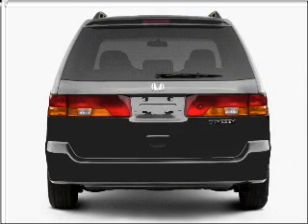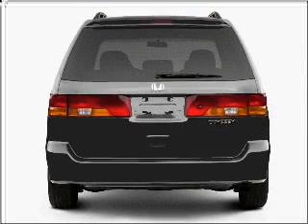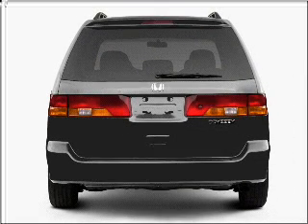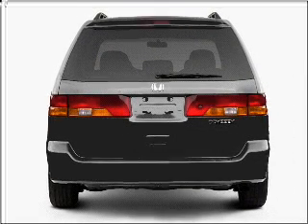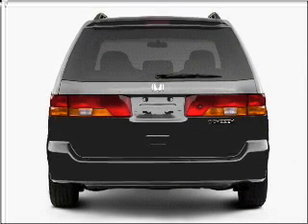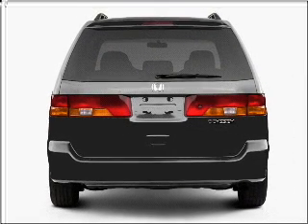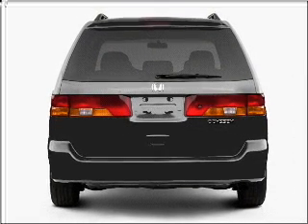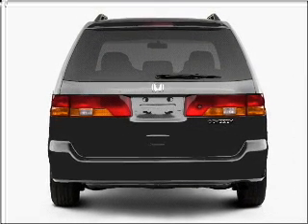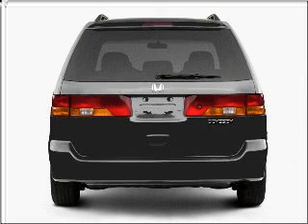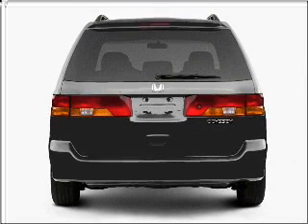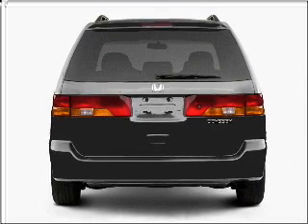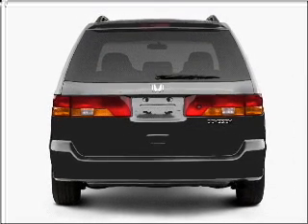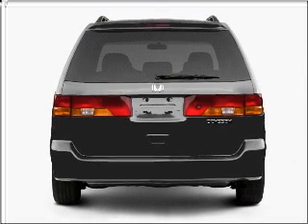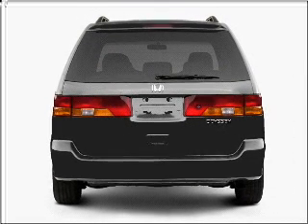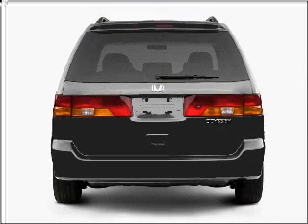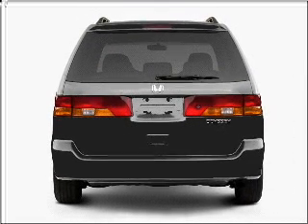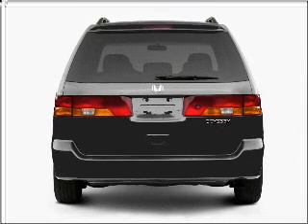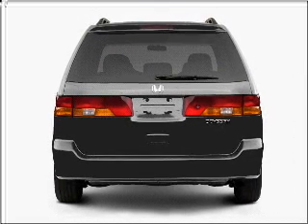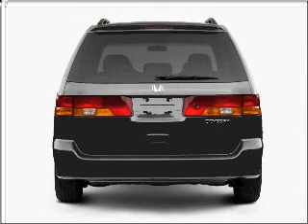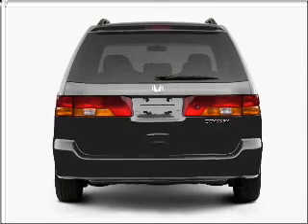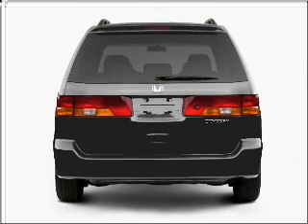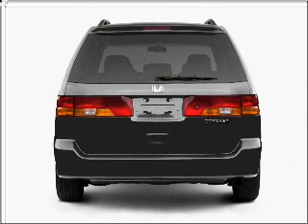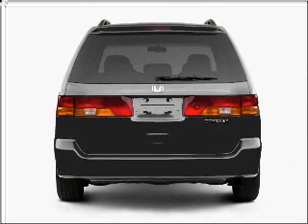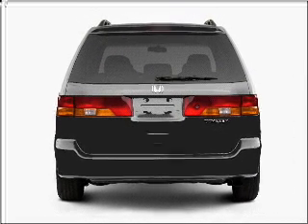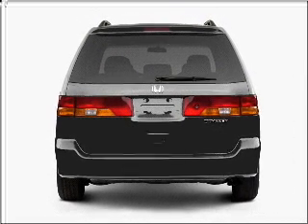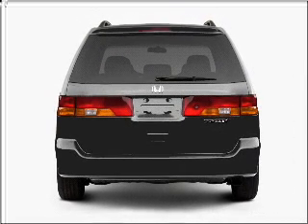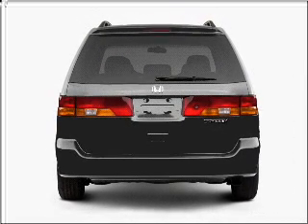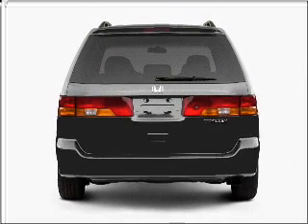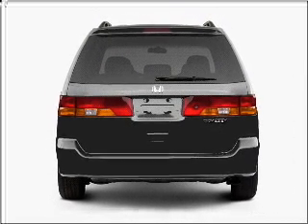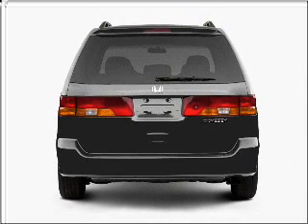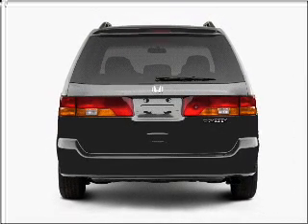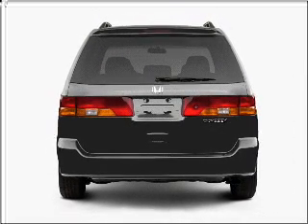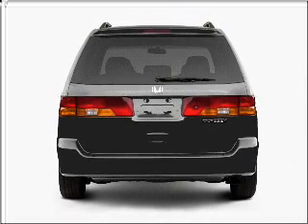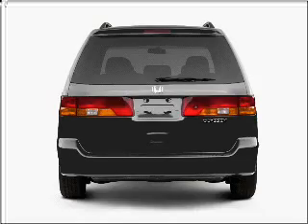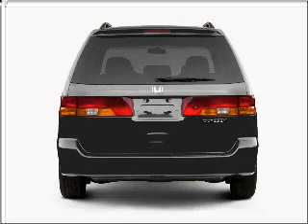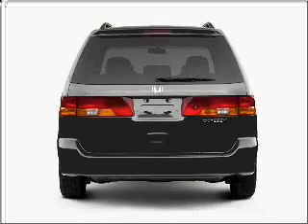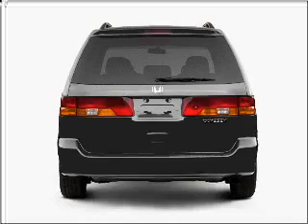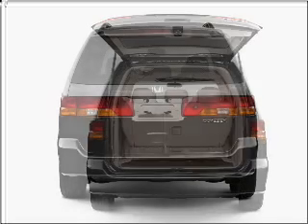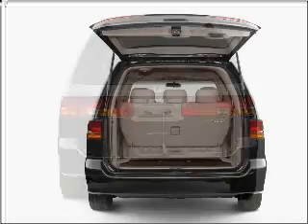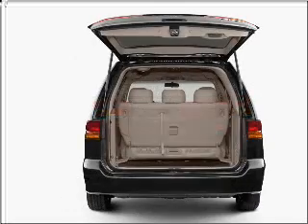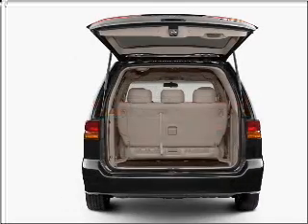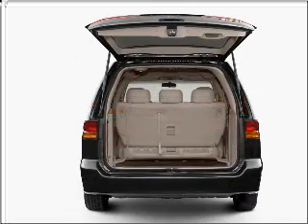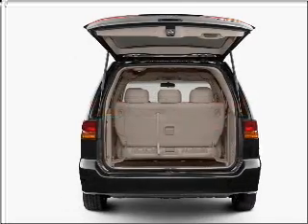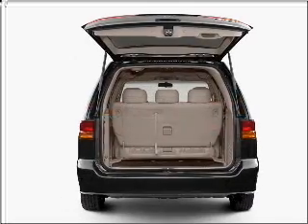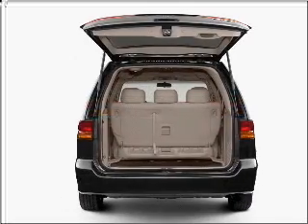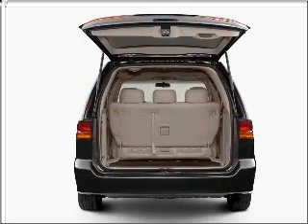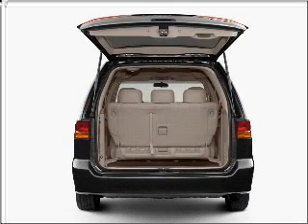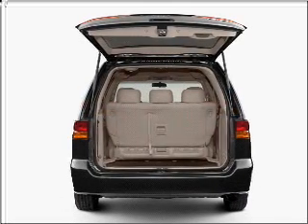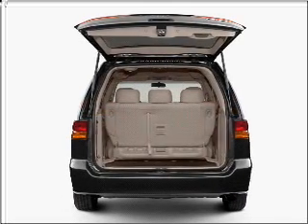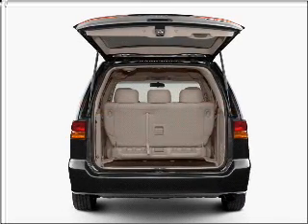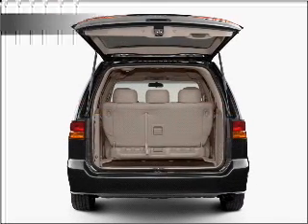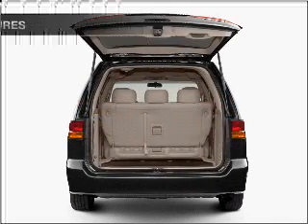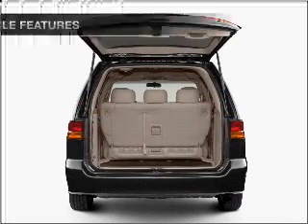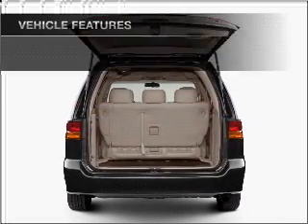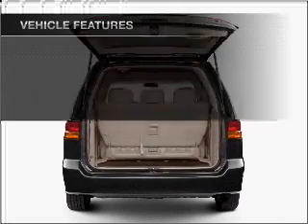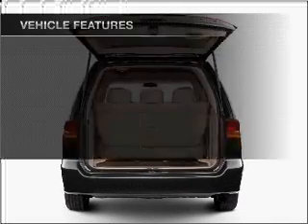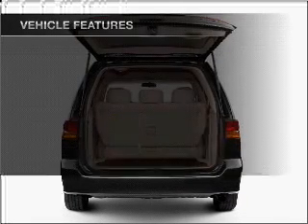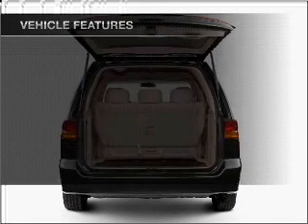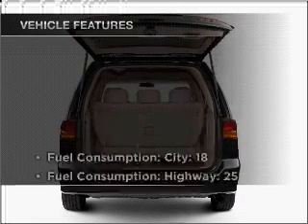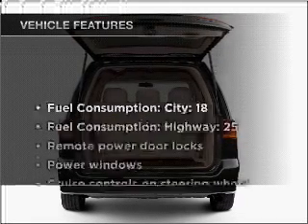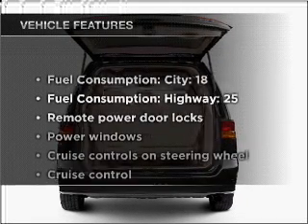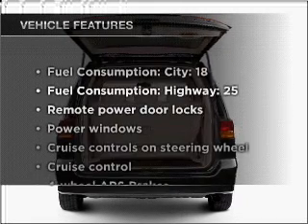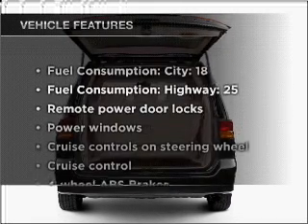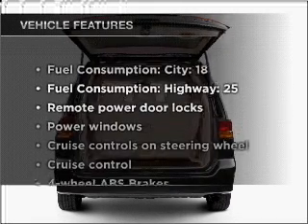Premium wheels give a more luxurious look. Brake safely with the anti lock braking system. And with these notable features,